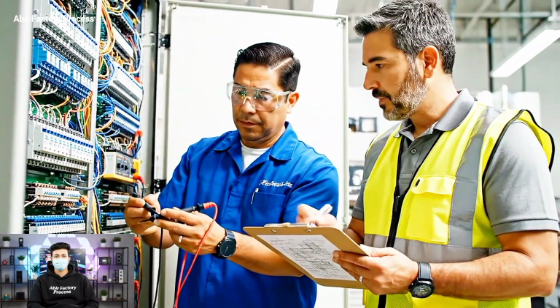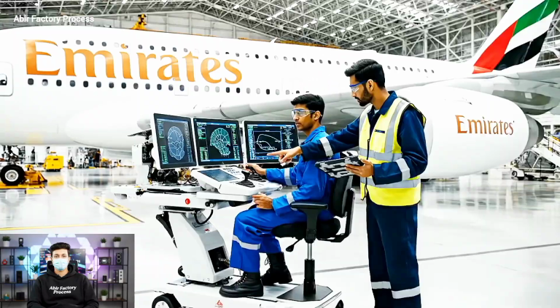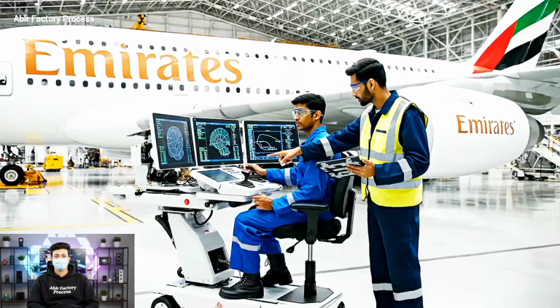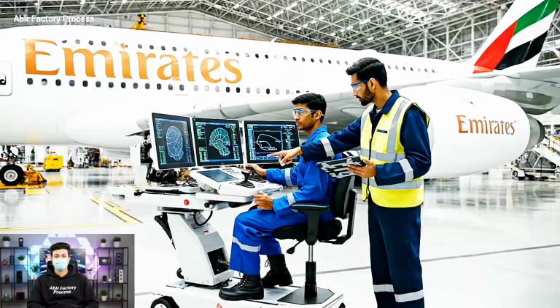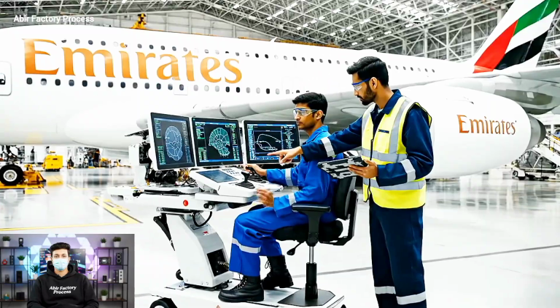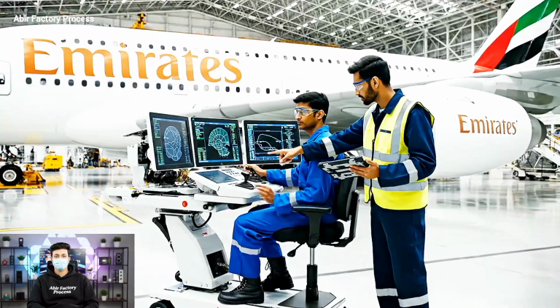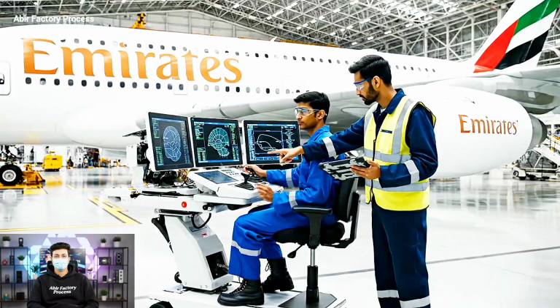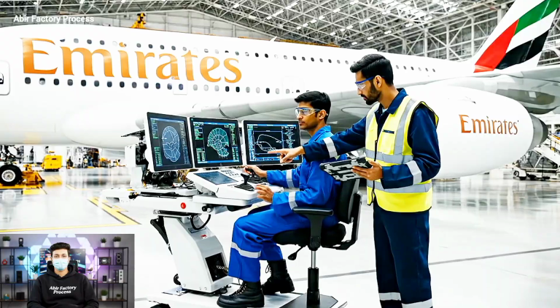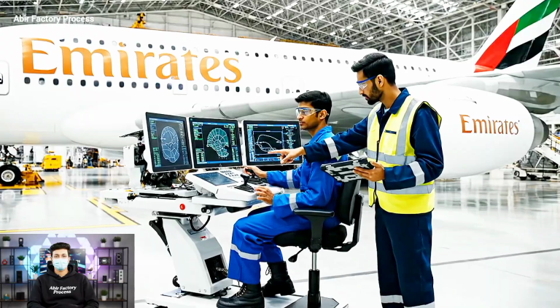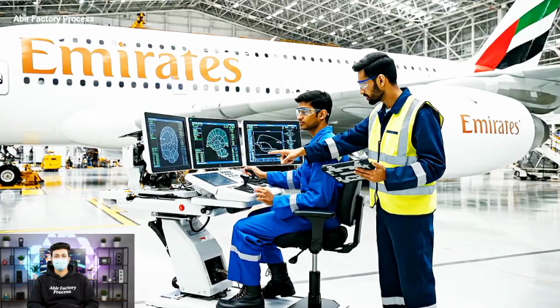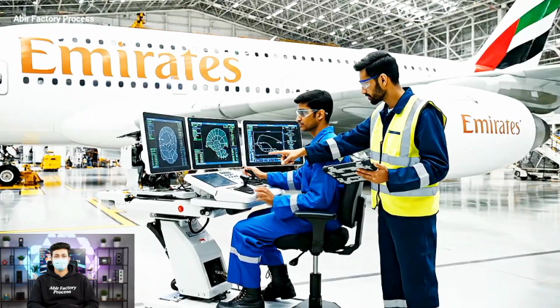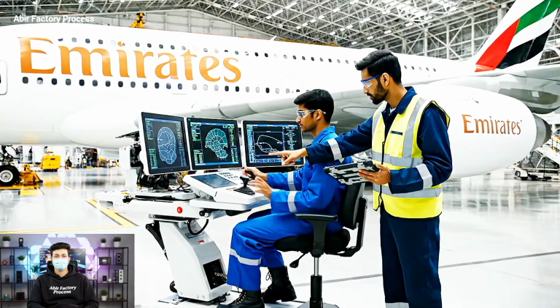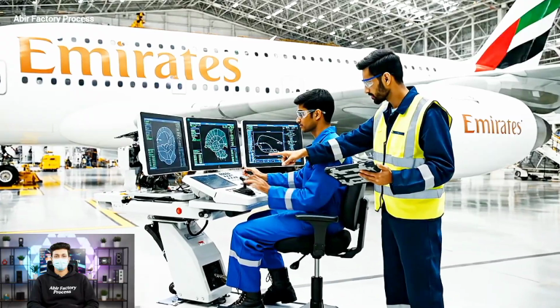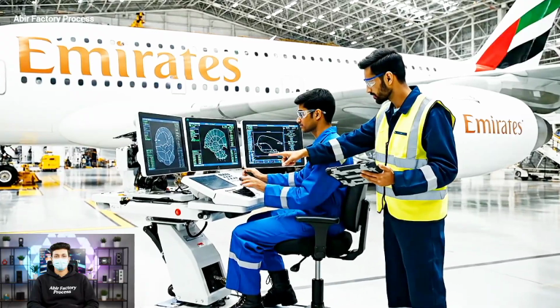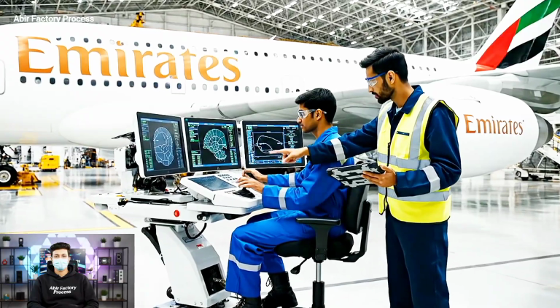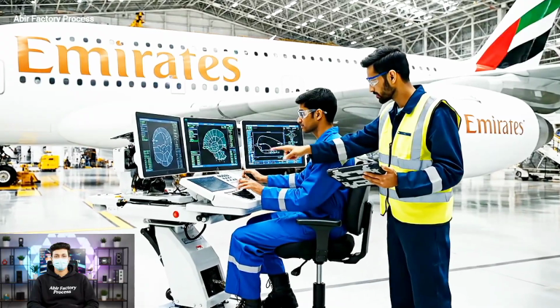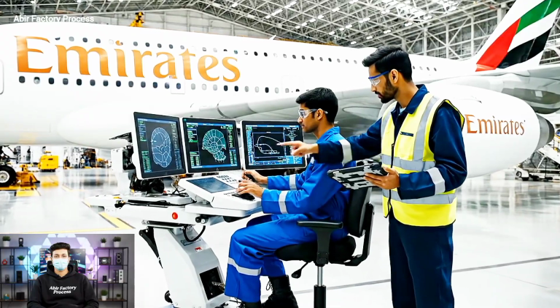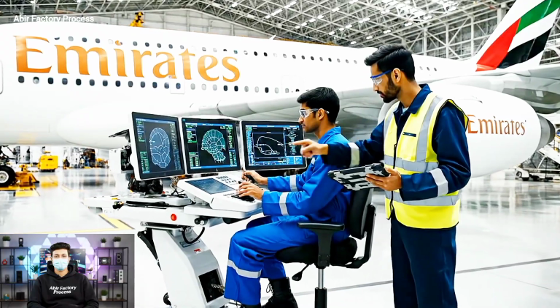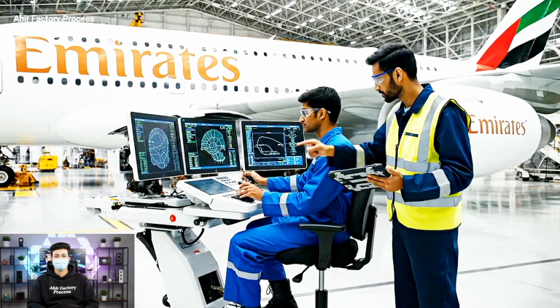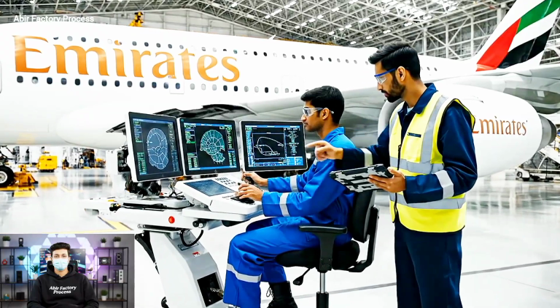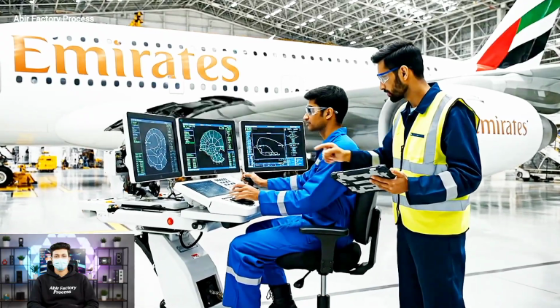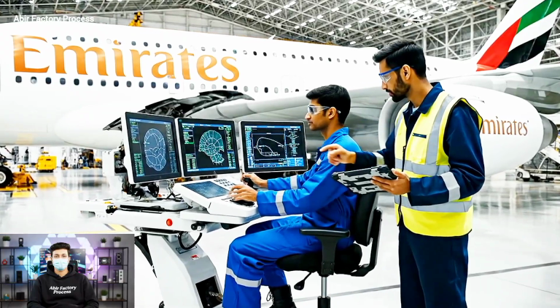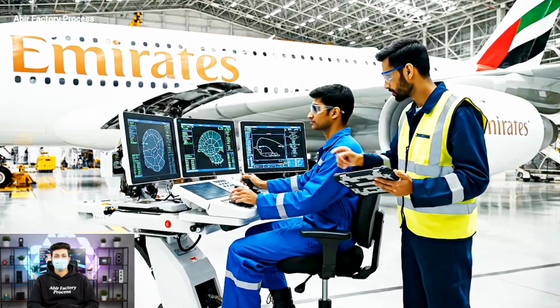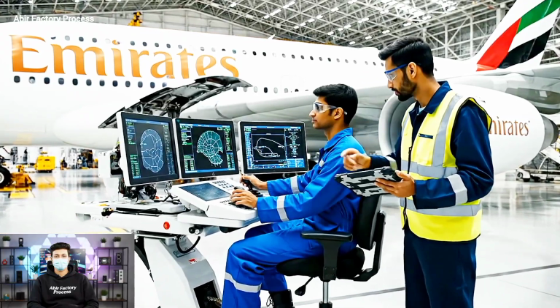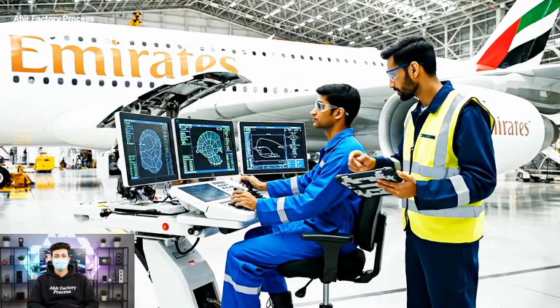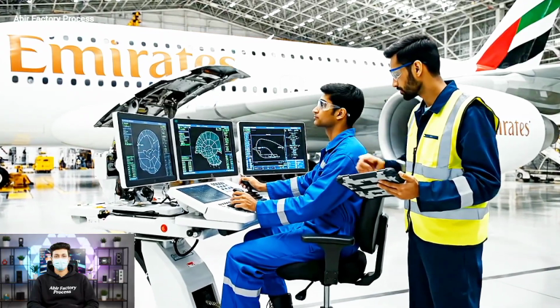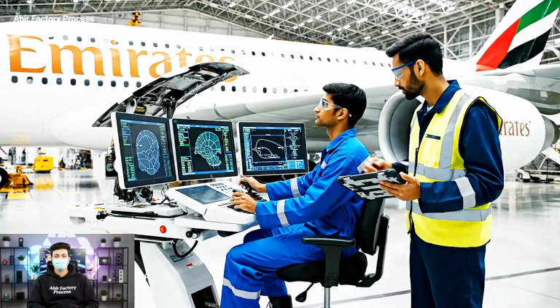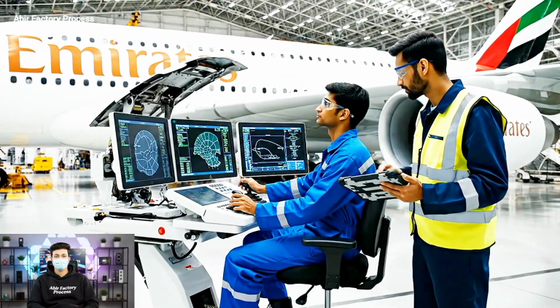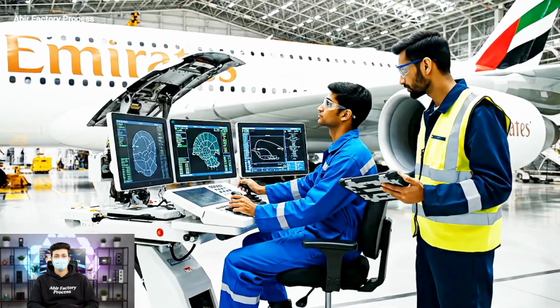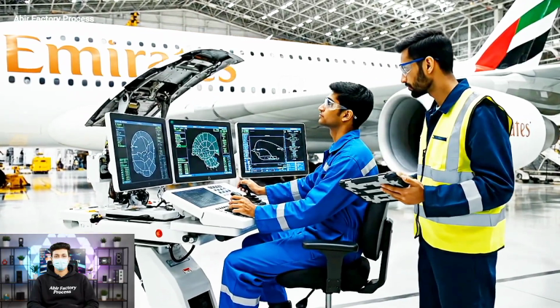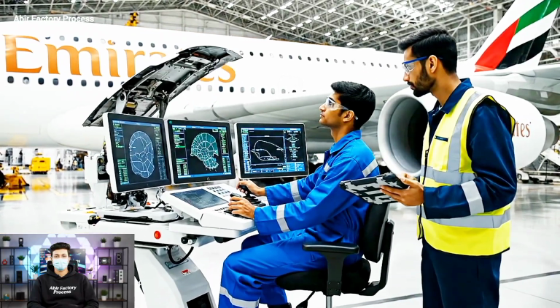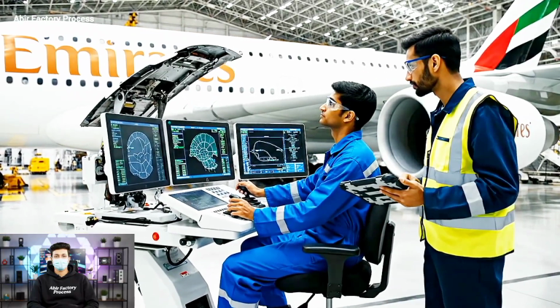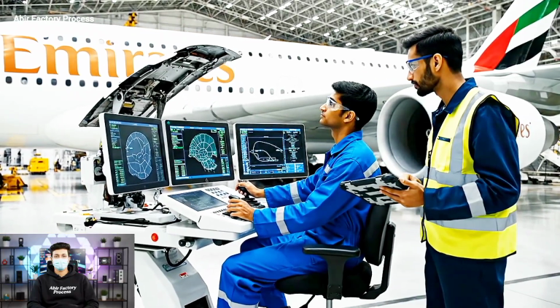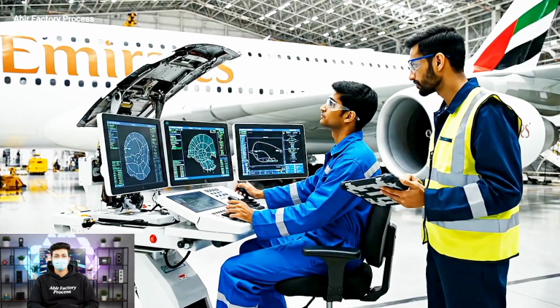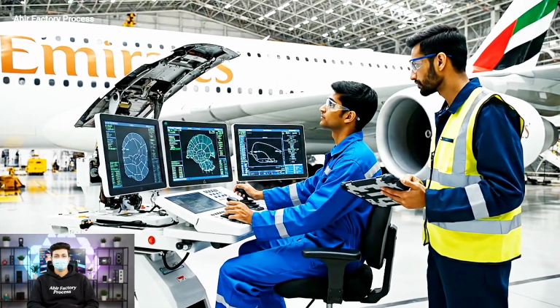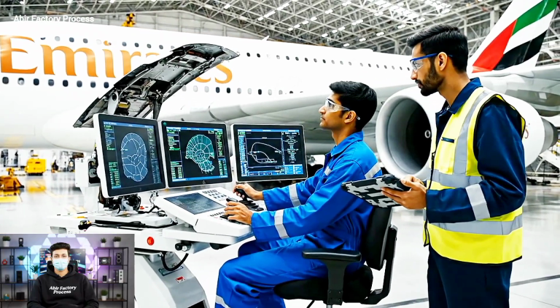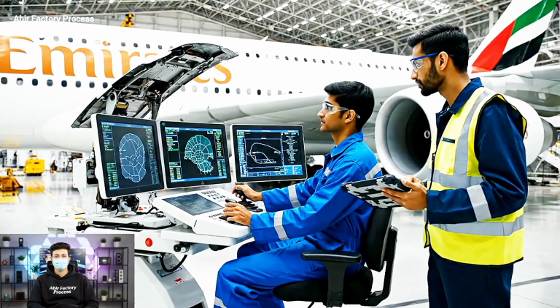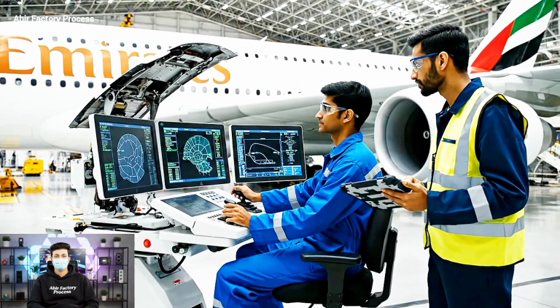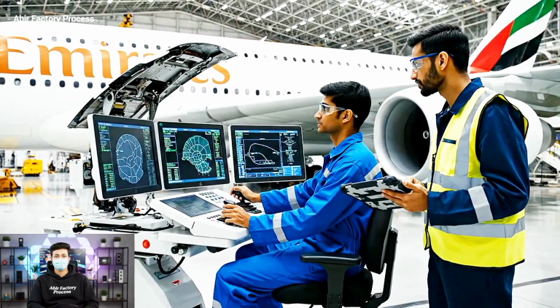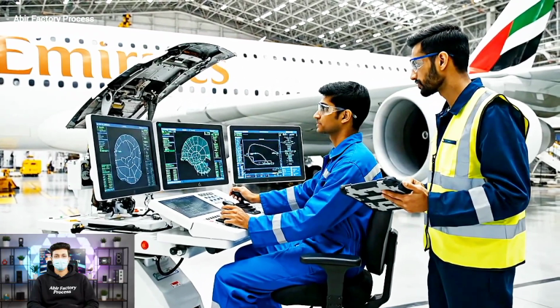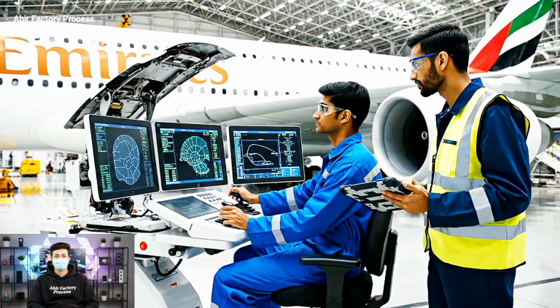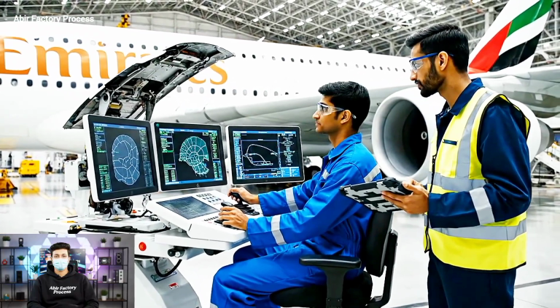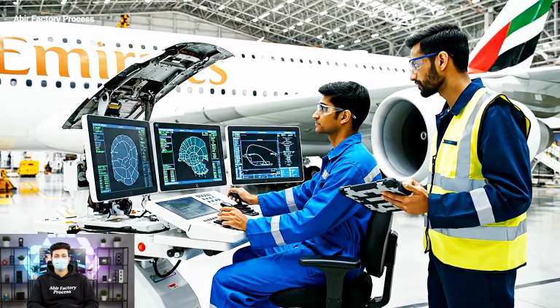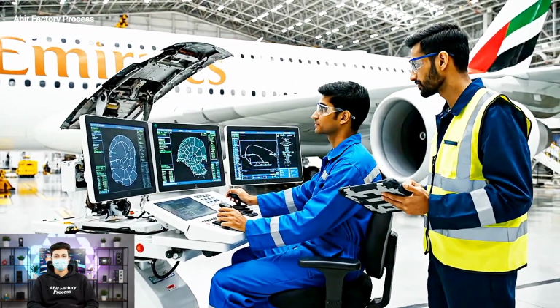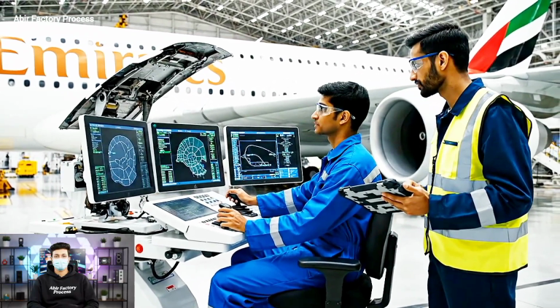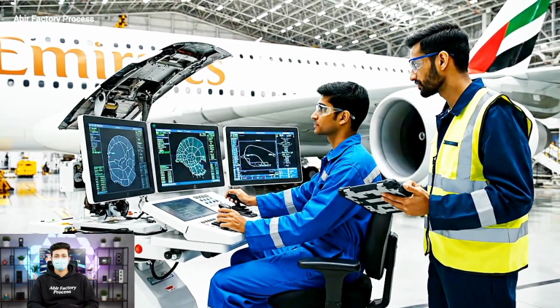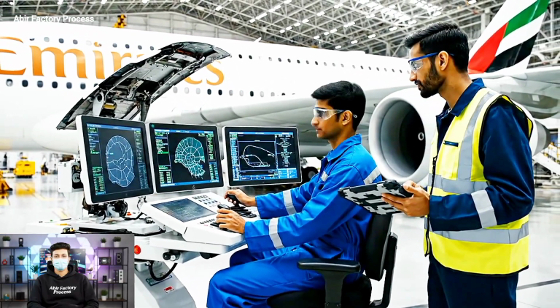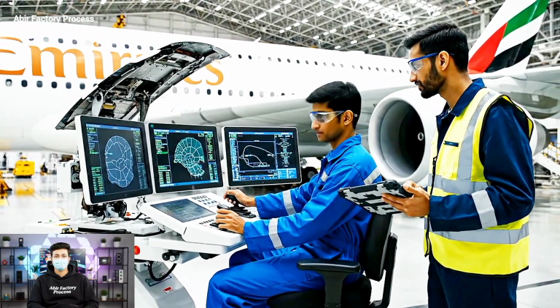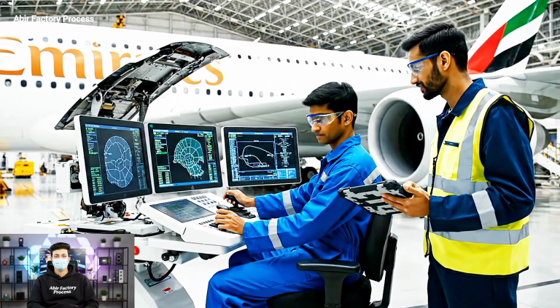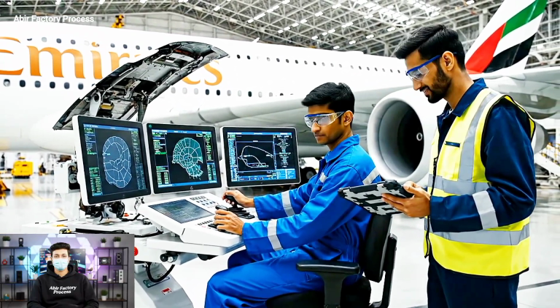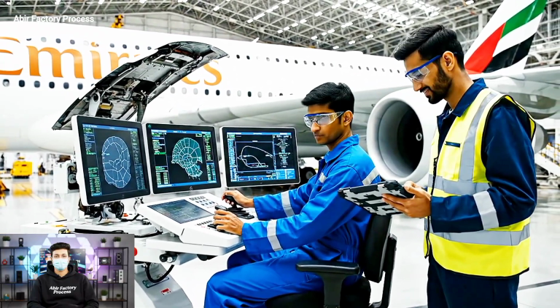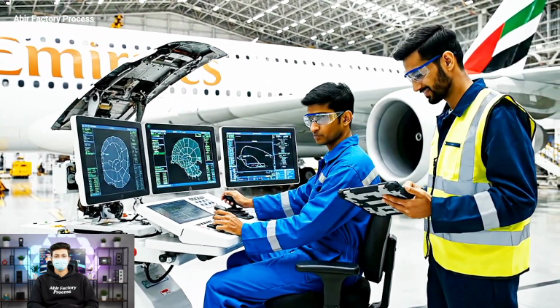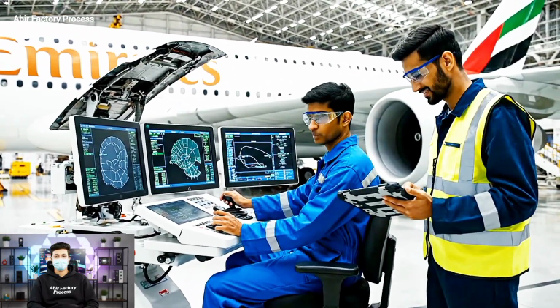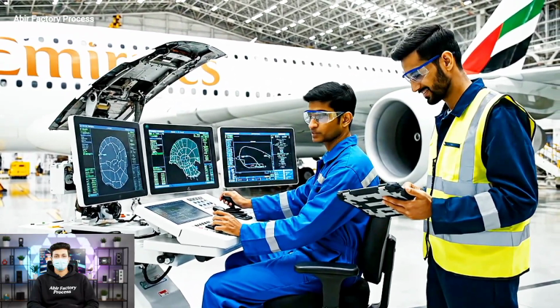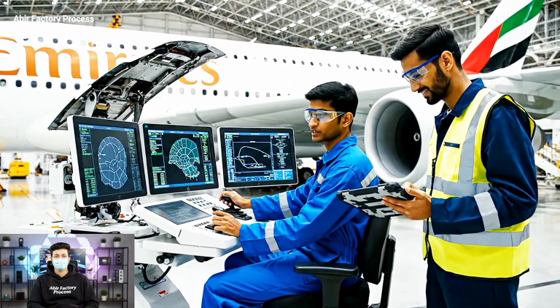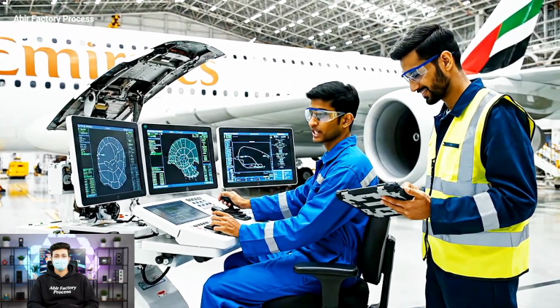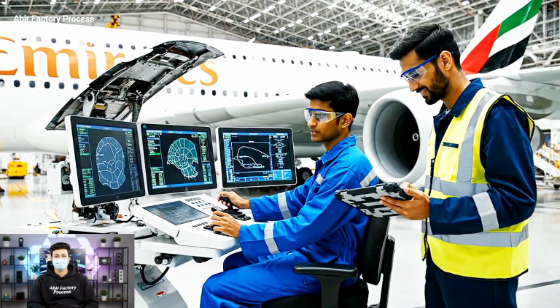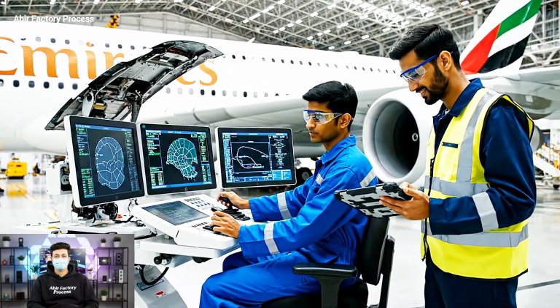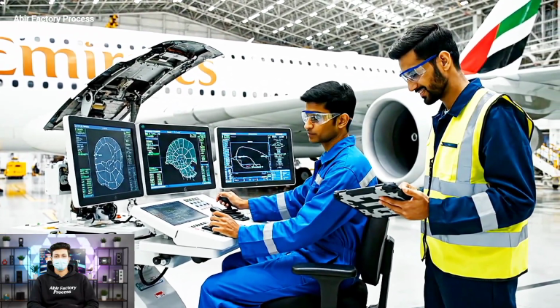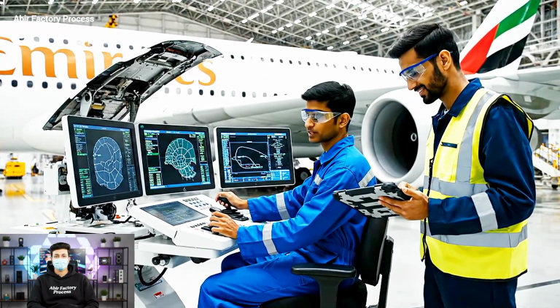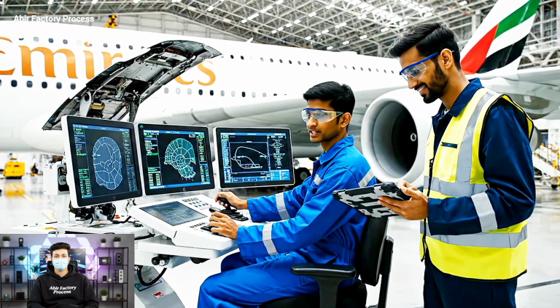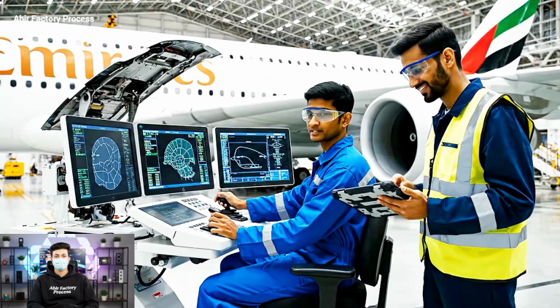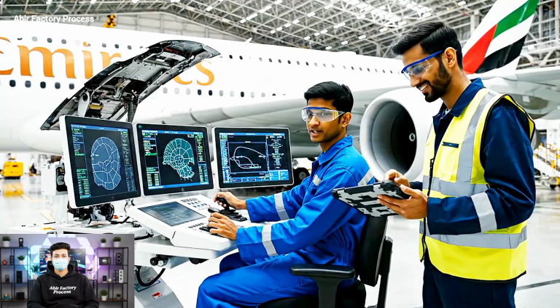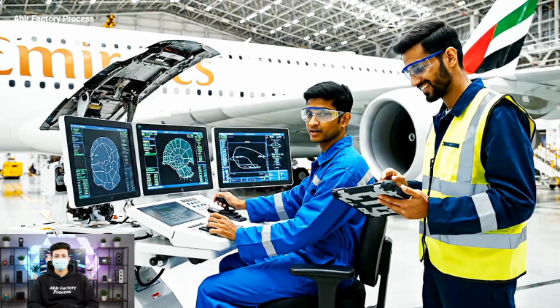Aileron deflection sequence initiated. Reading steady at 25 degrees. Looks good. Roger that. Retracting now.